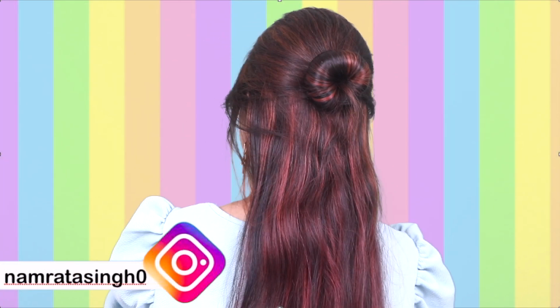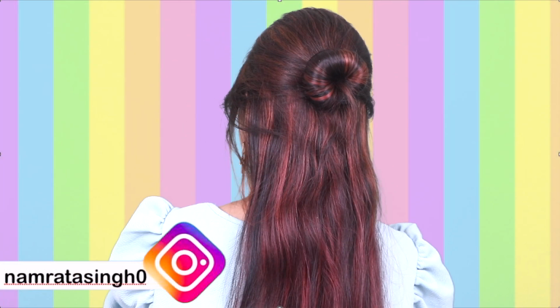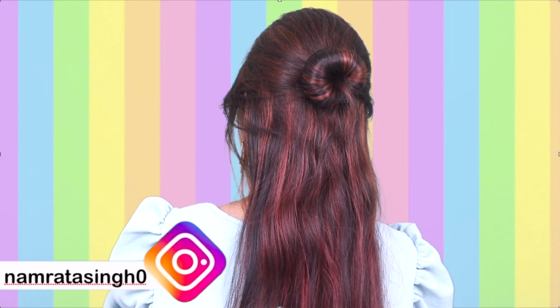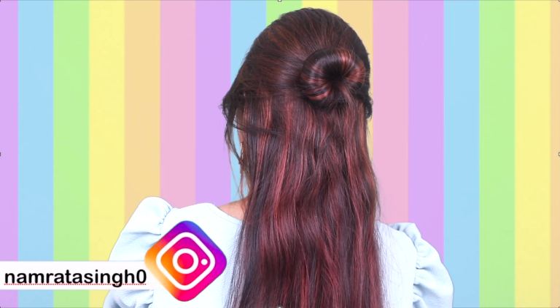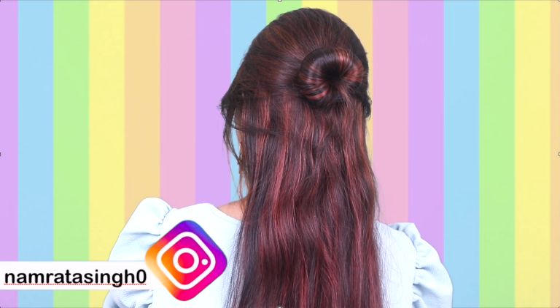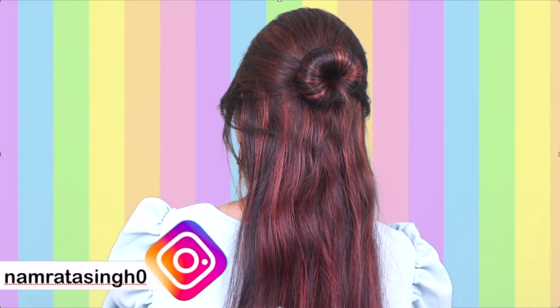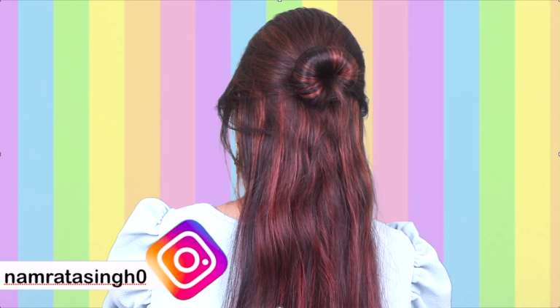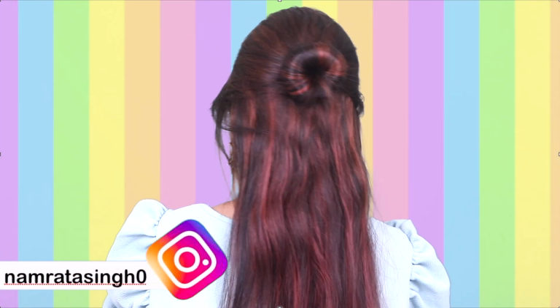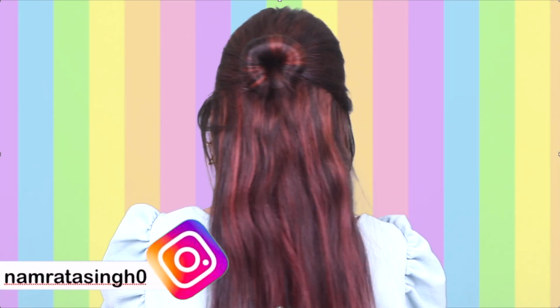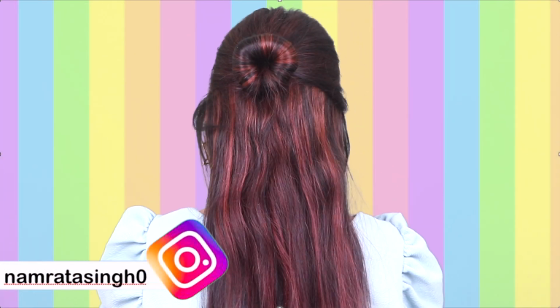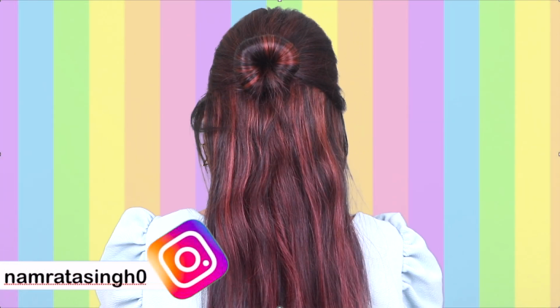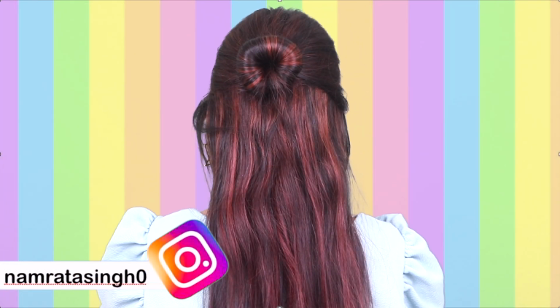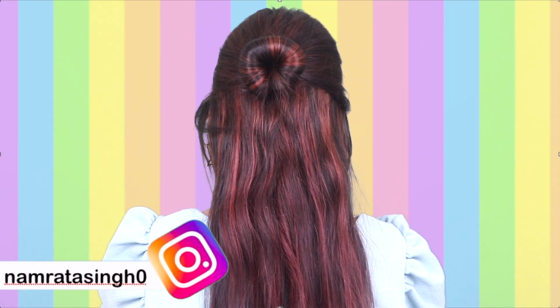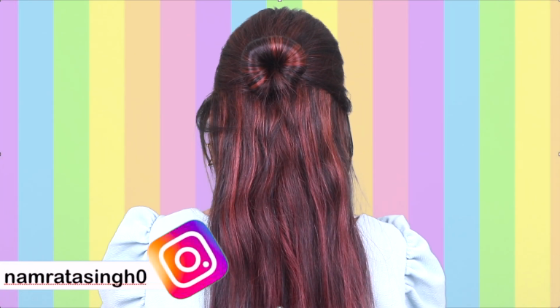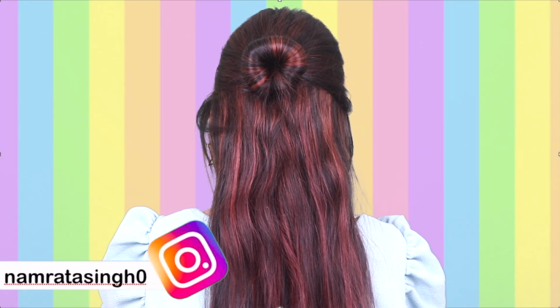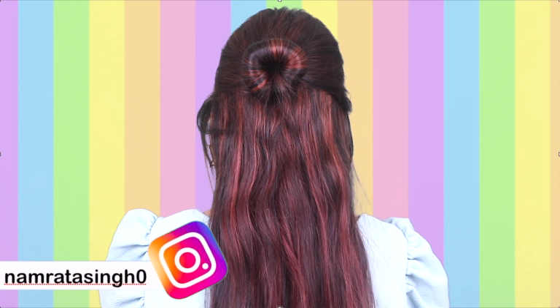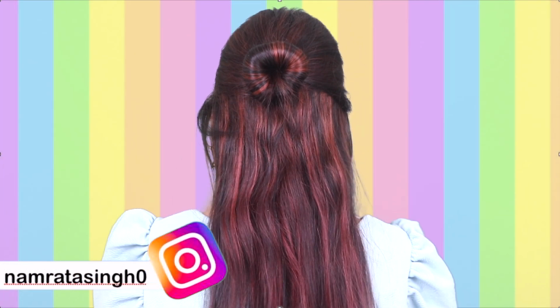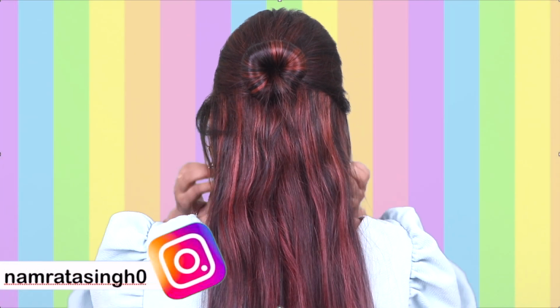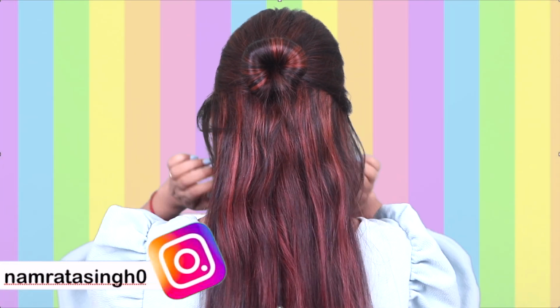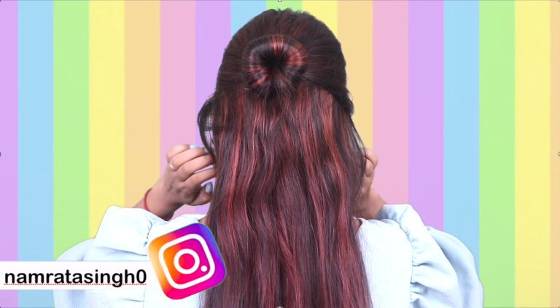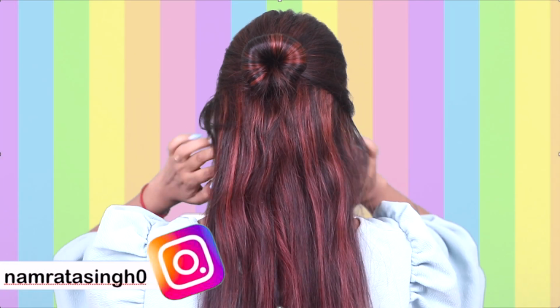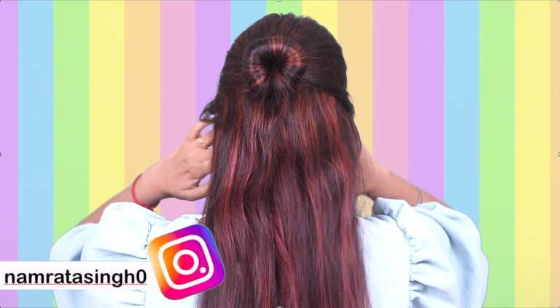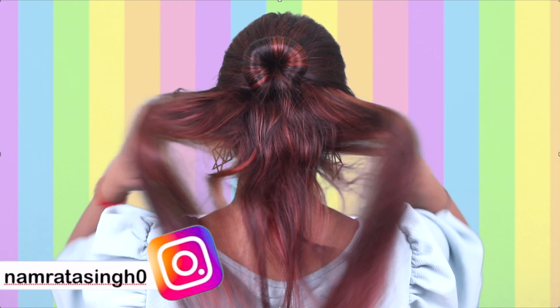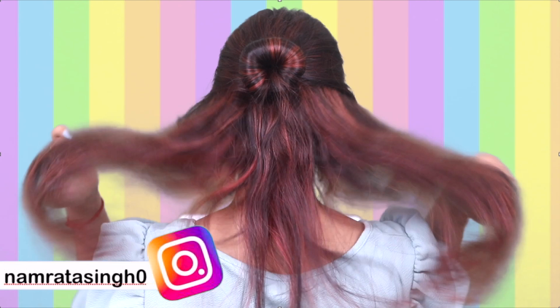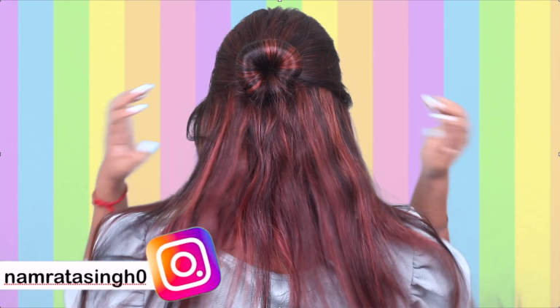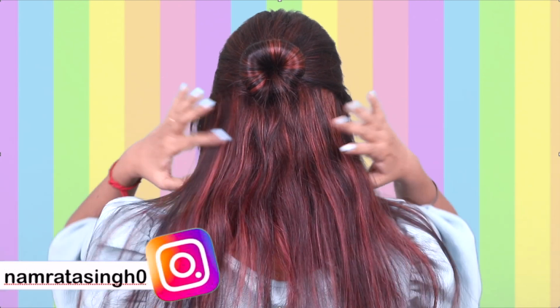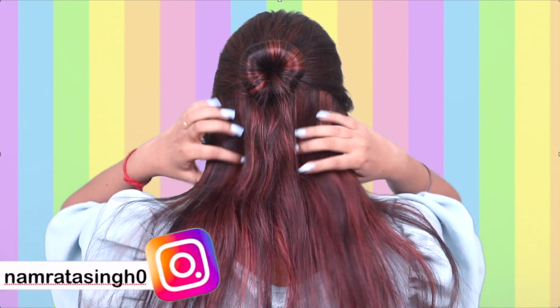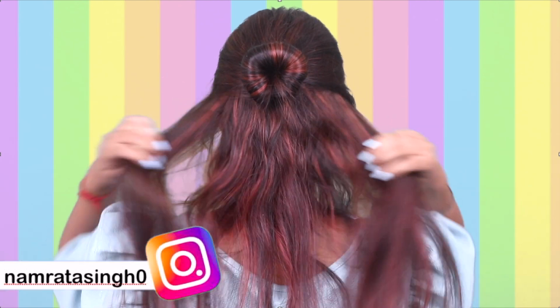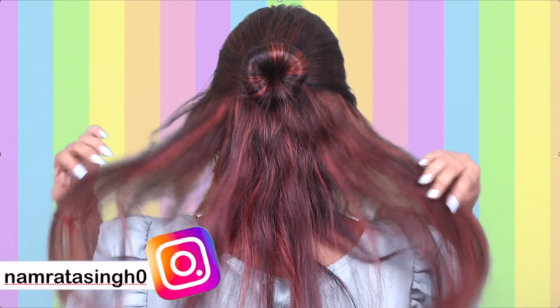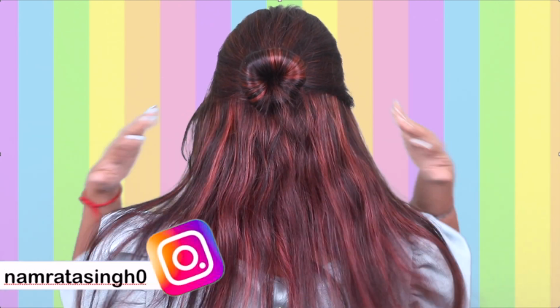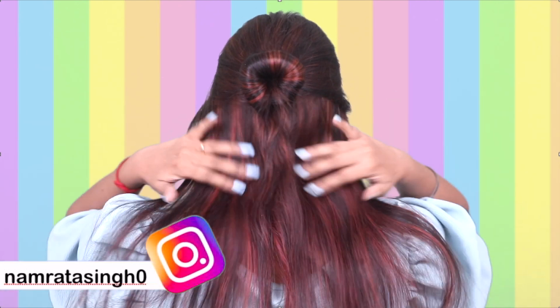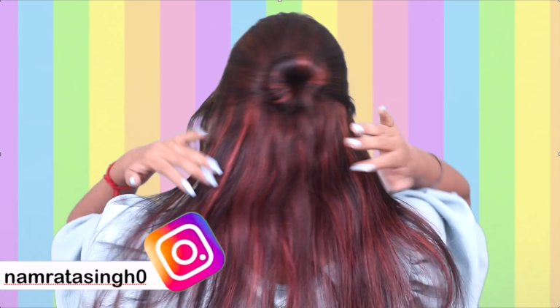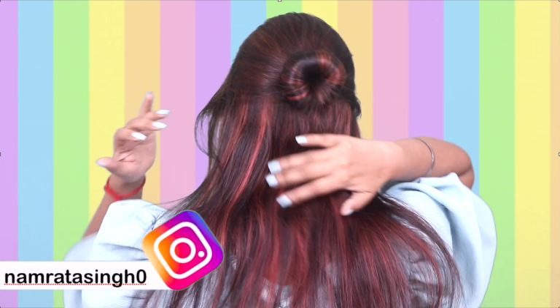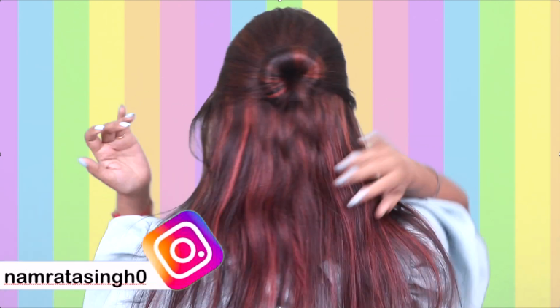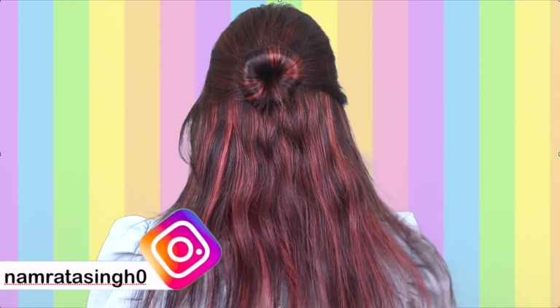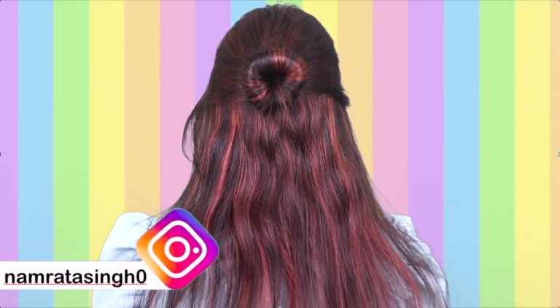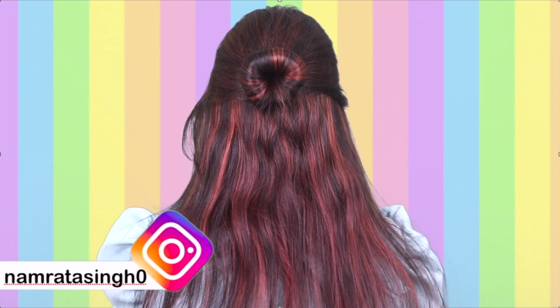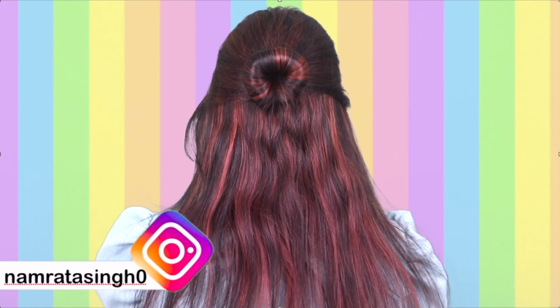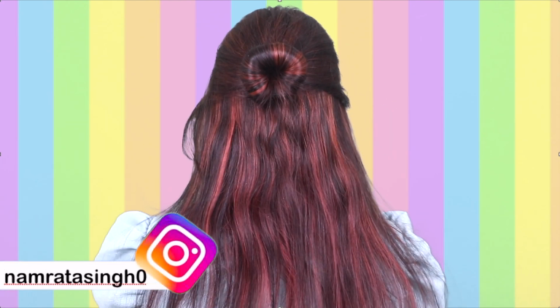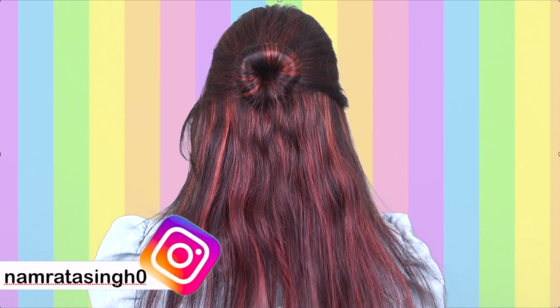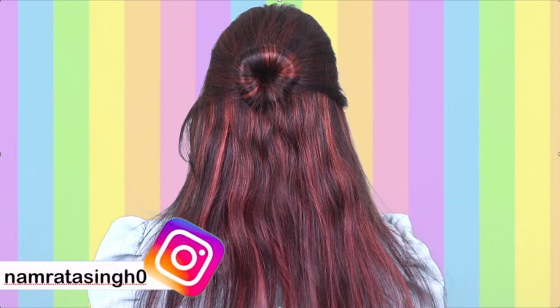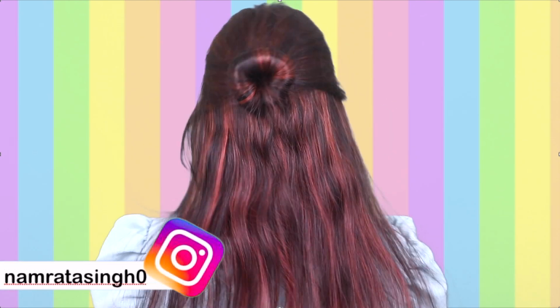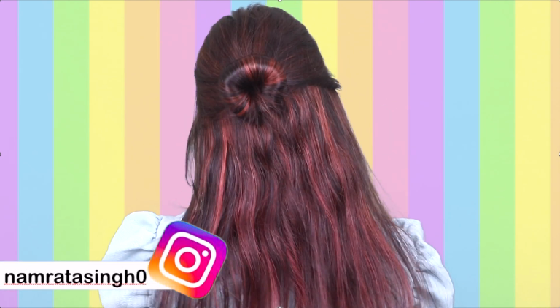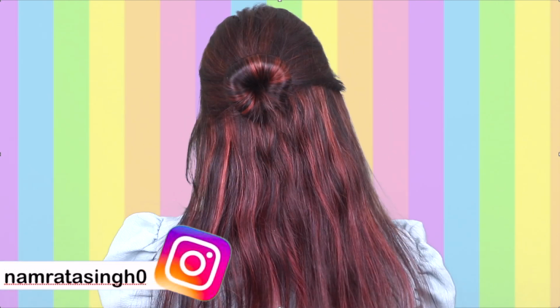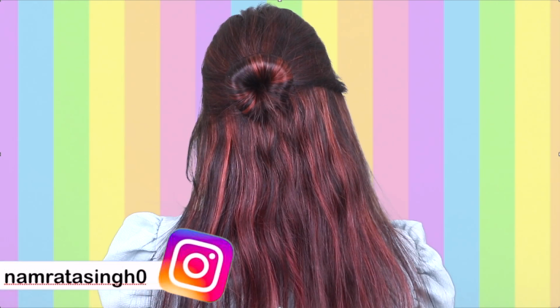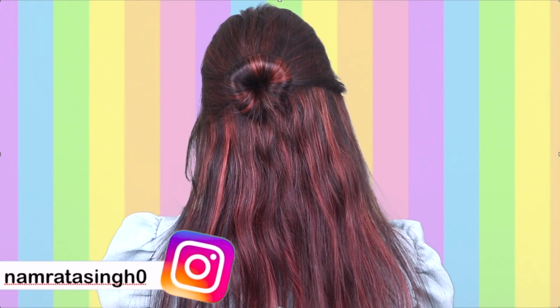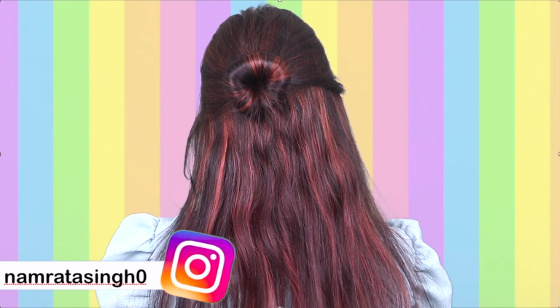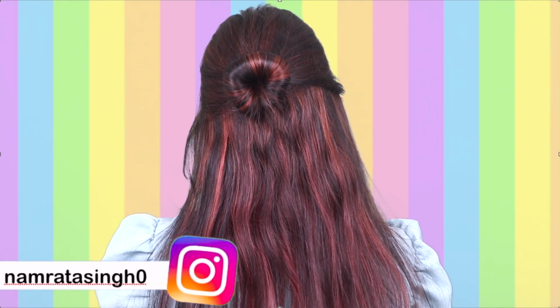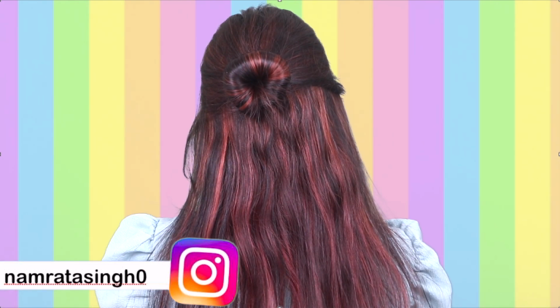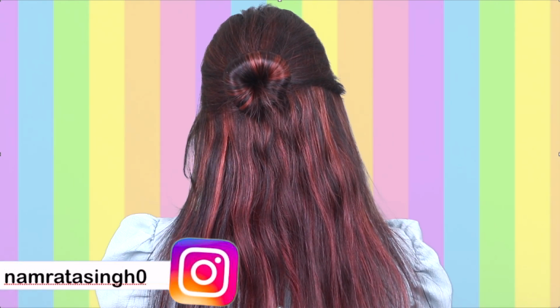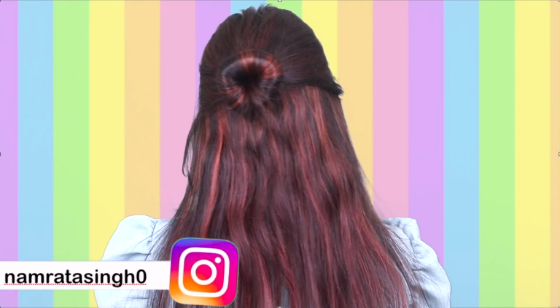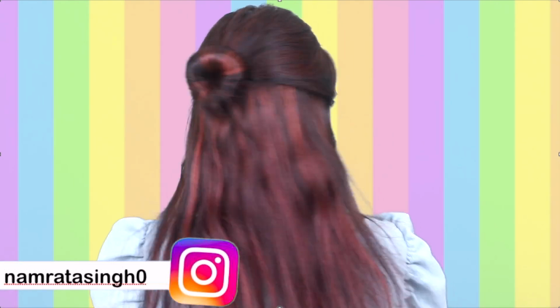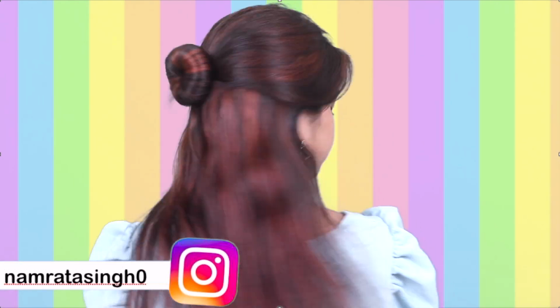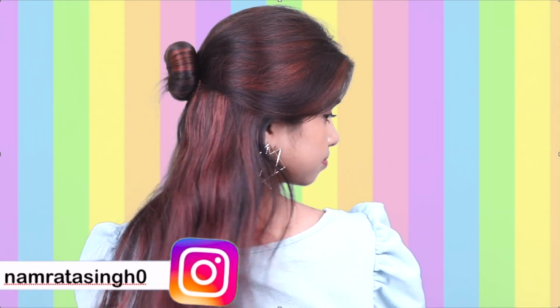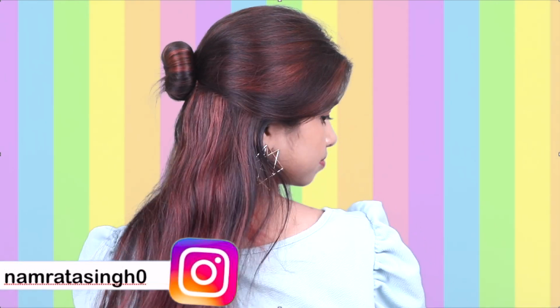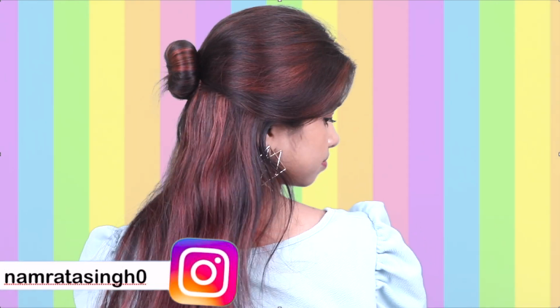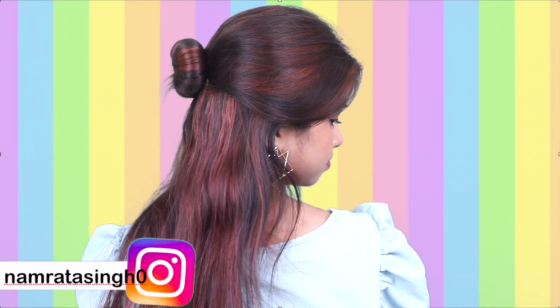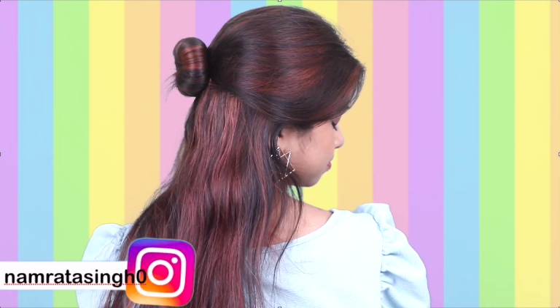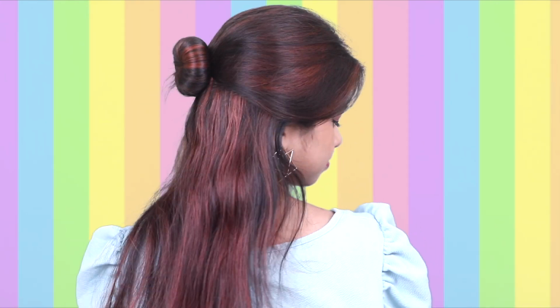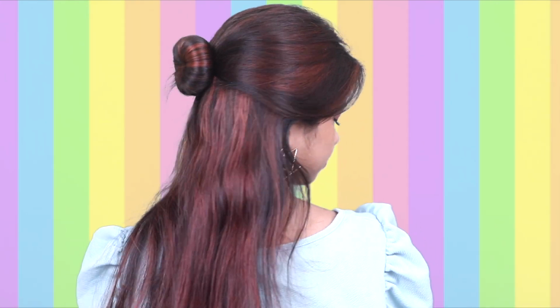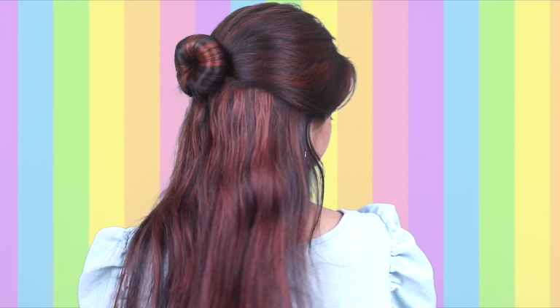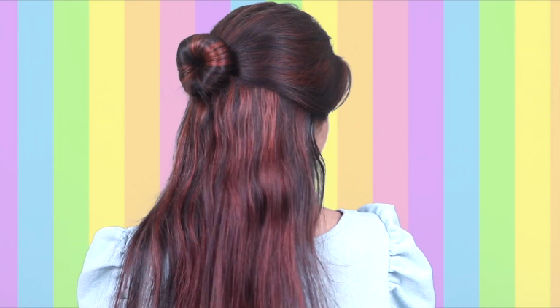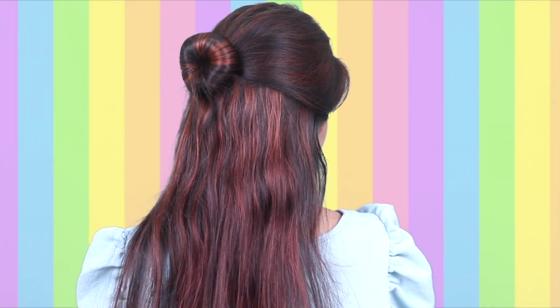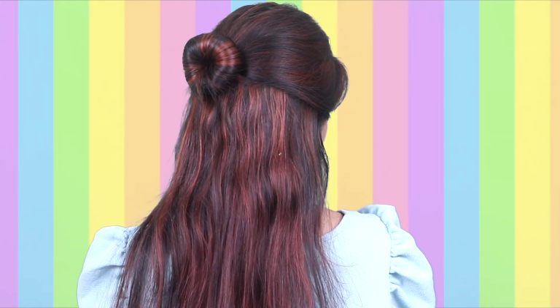Rubber pin, u-pin — it is not necessary to use them. It is a very quick and nice hairstyle and very easy to do in this way.